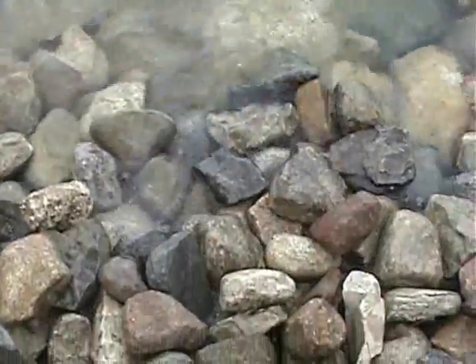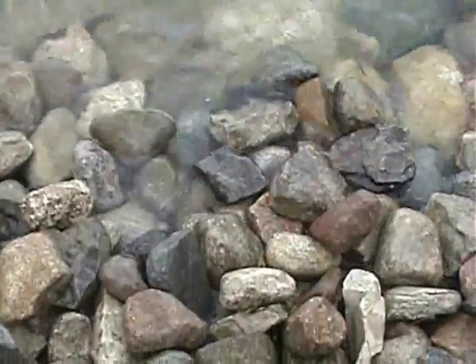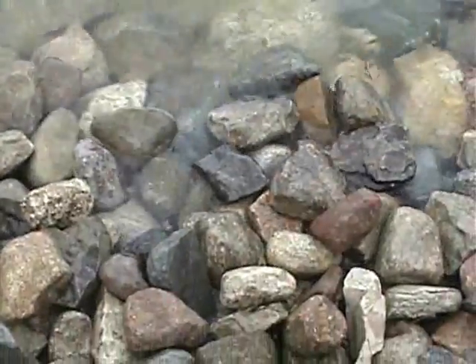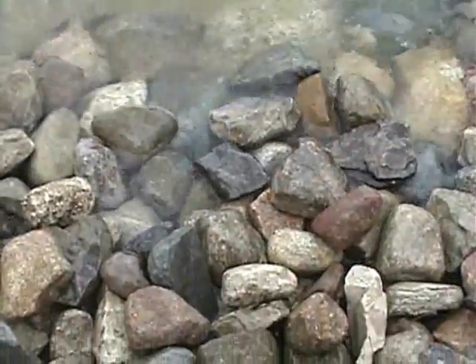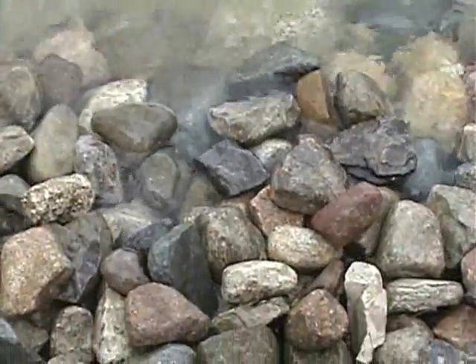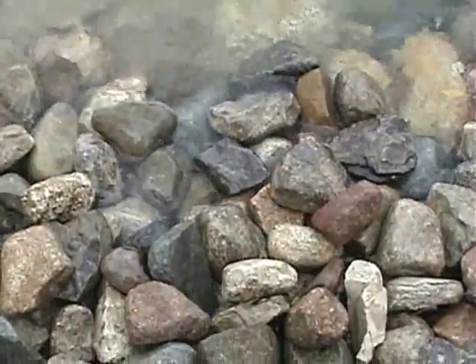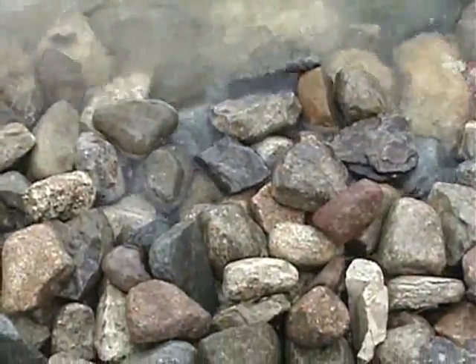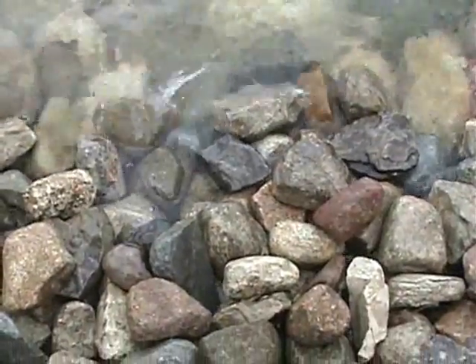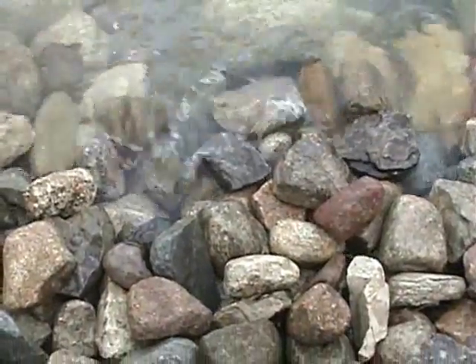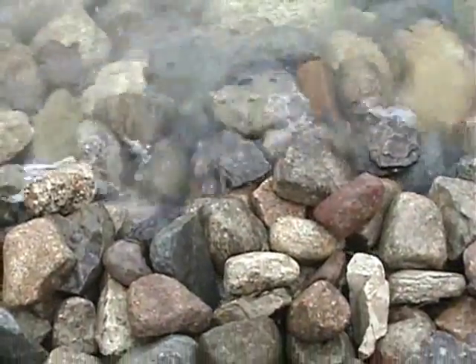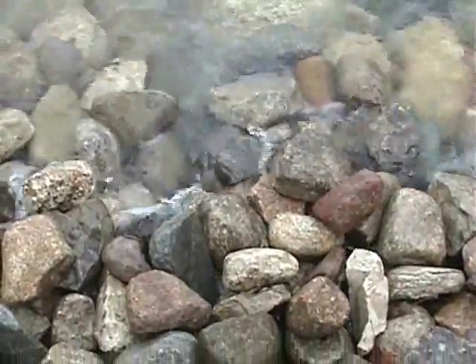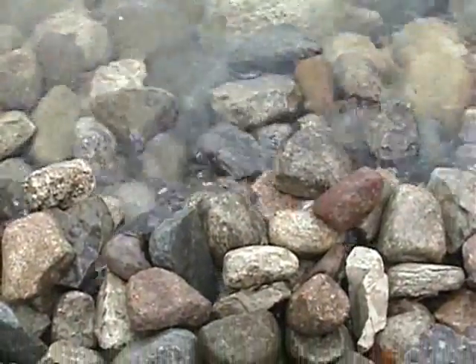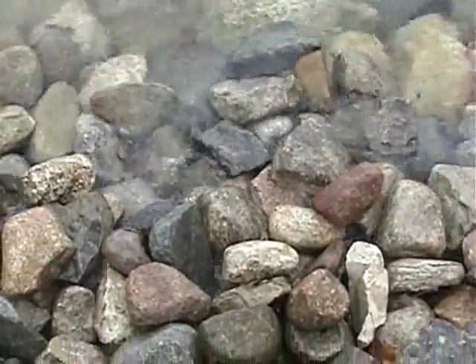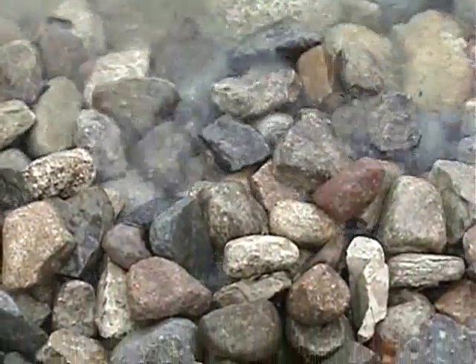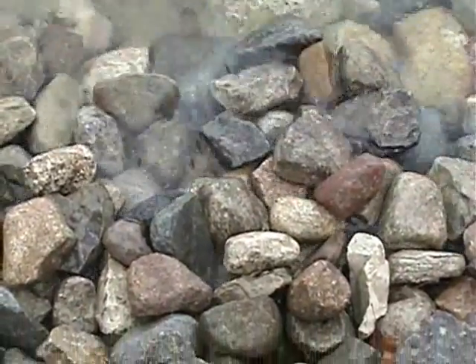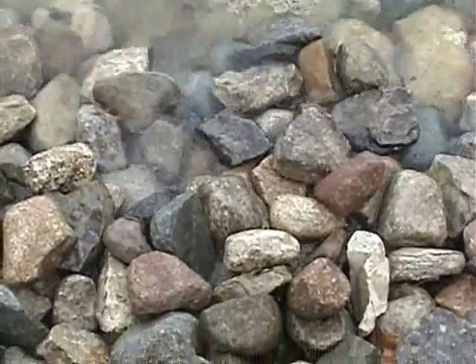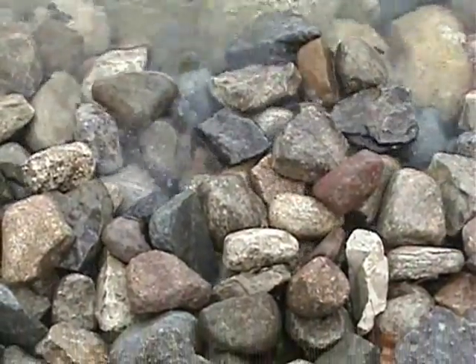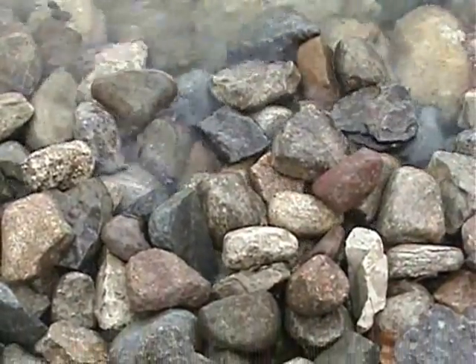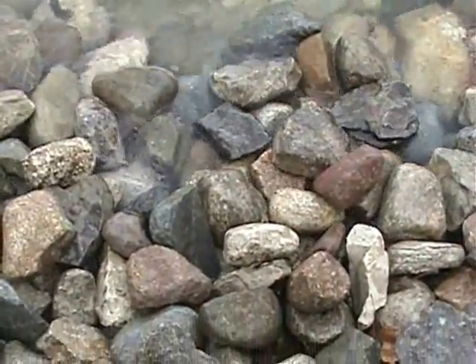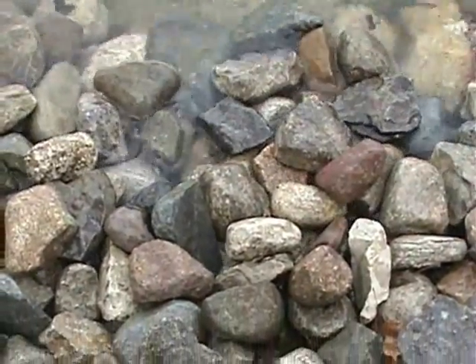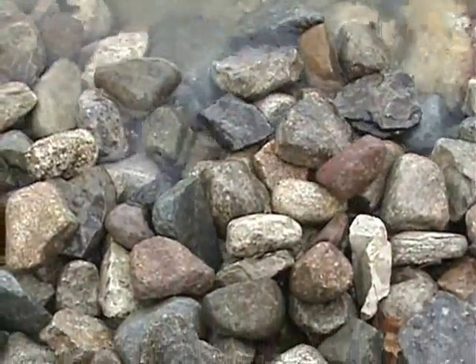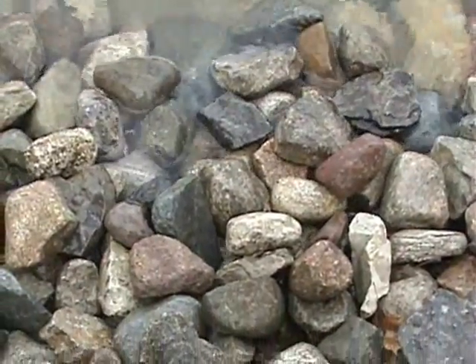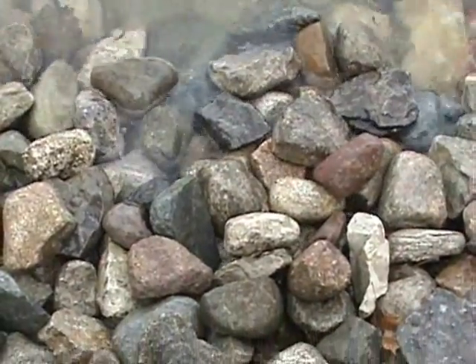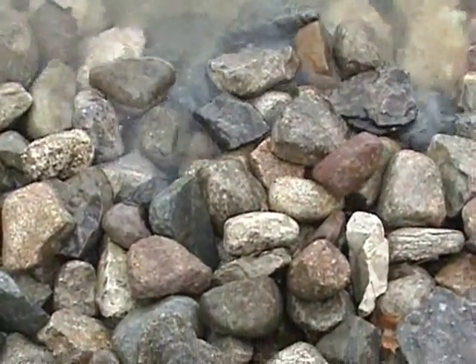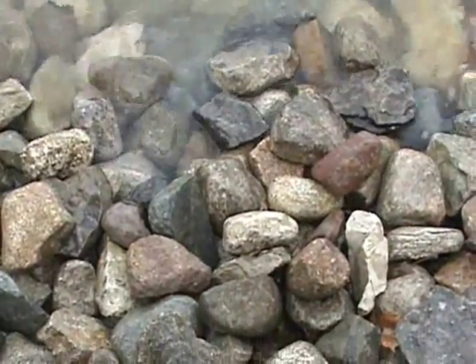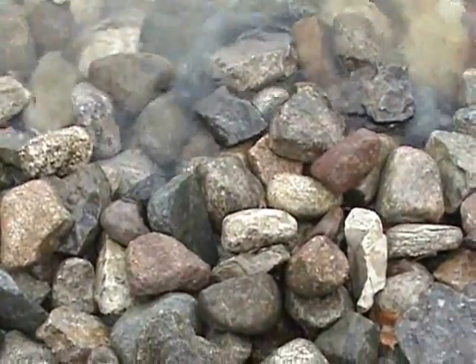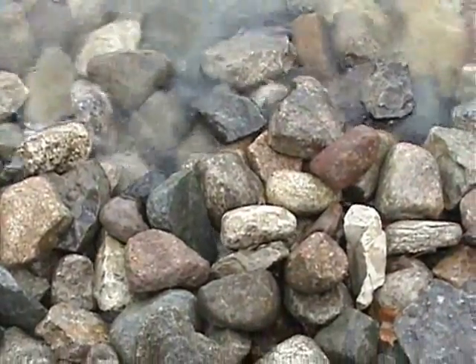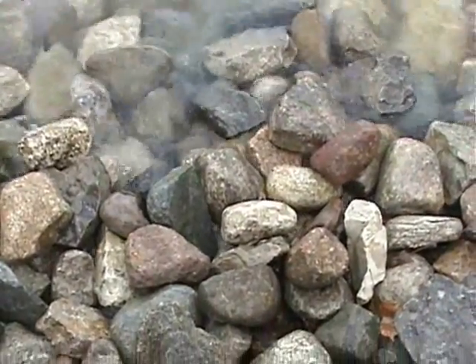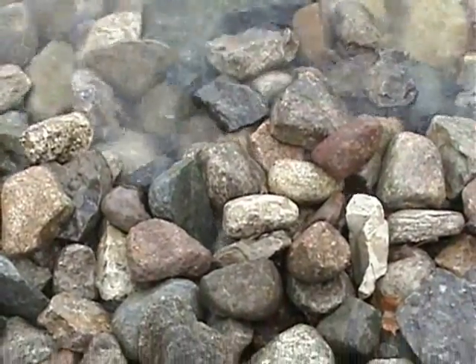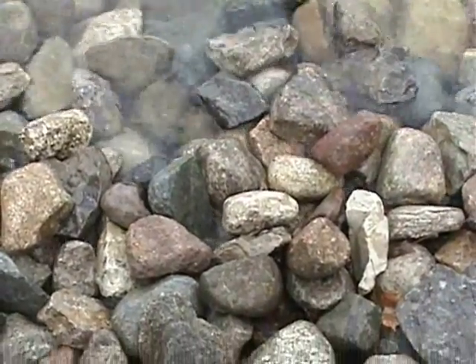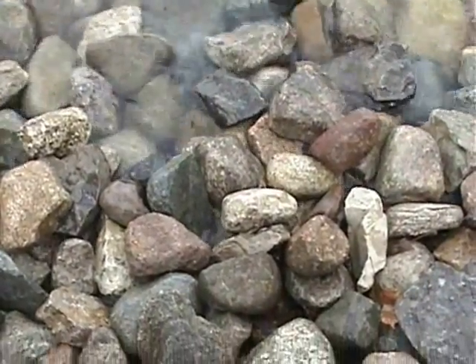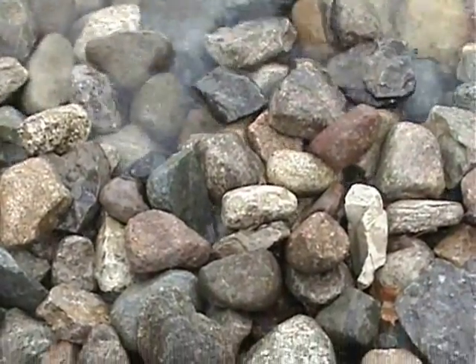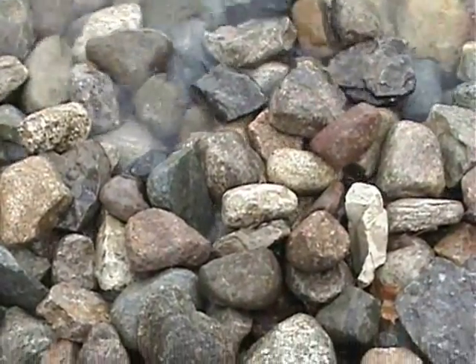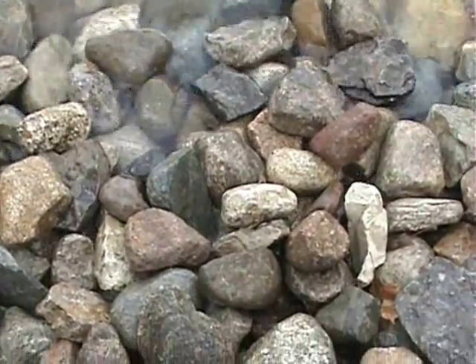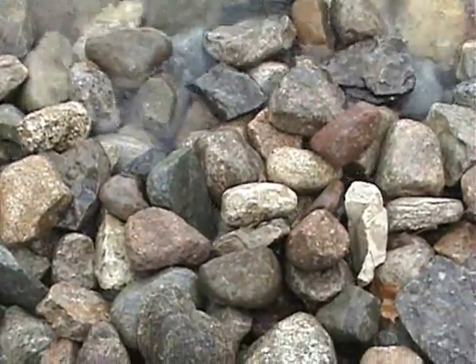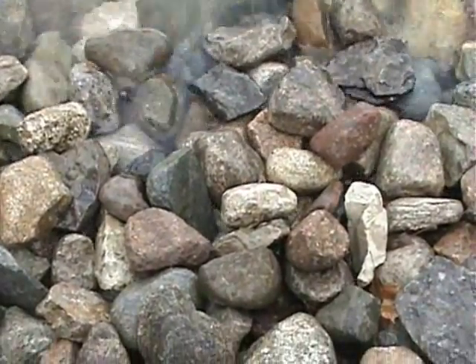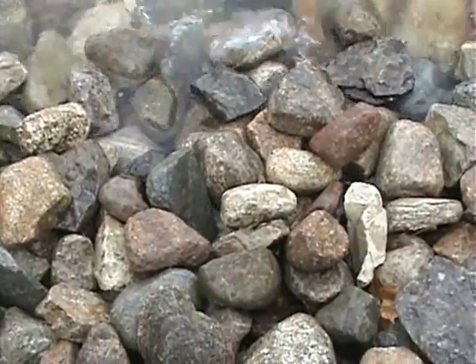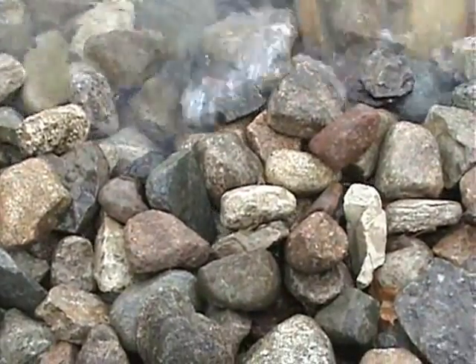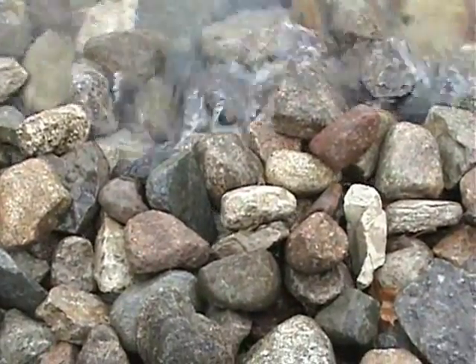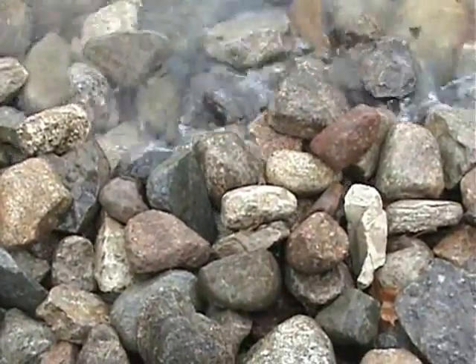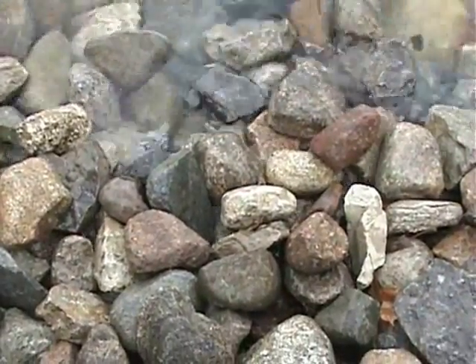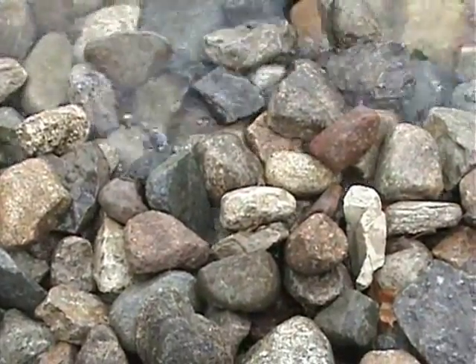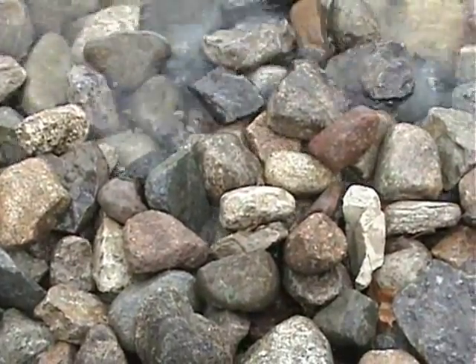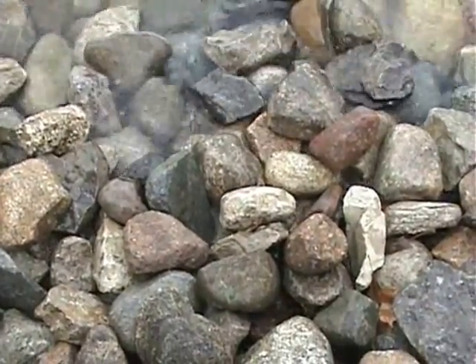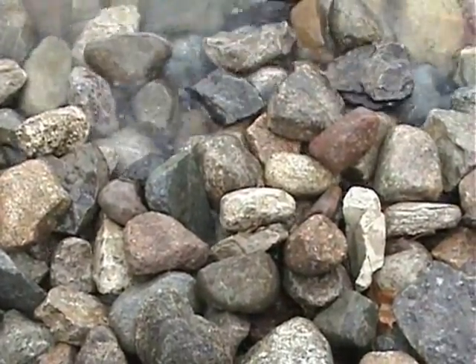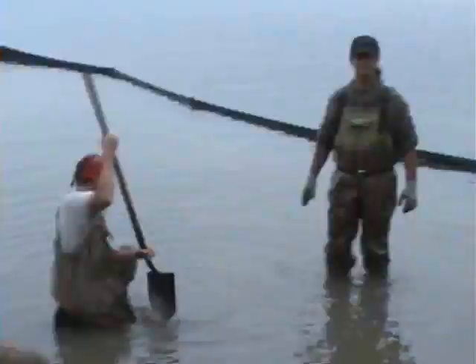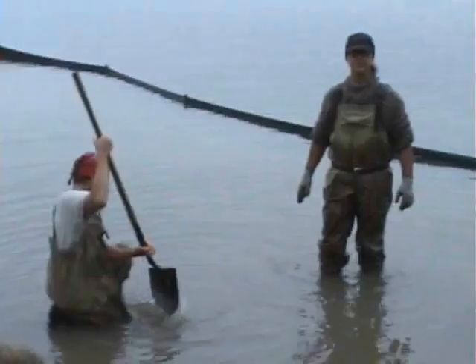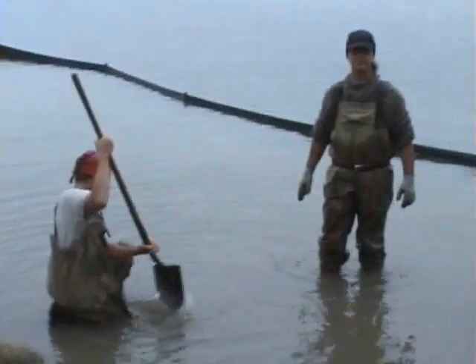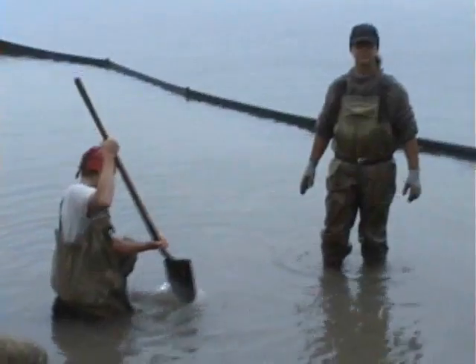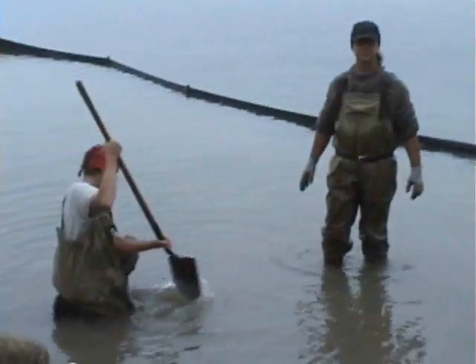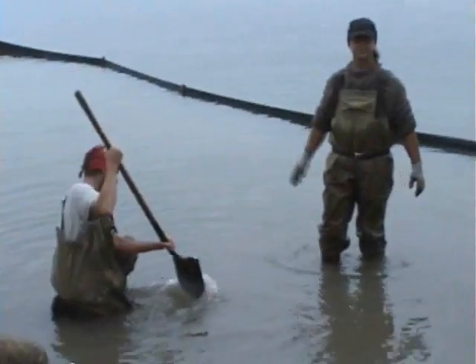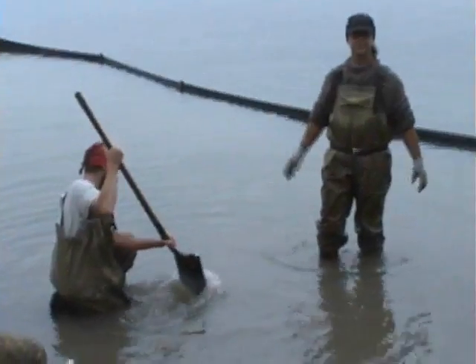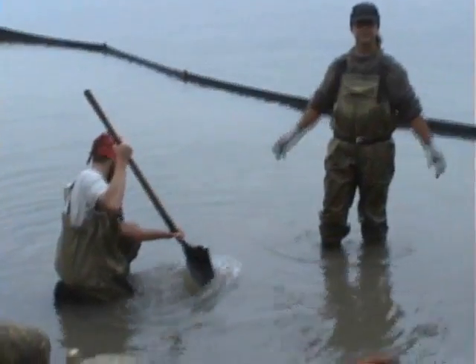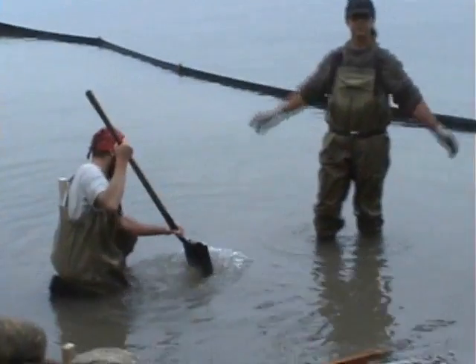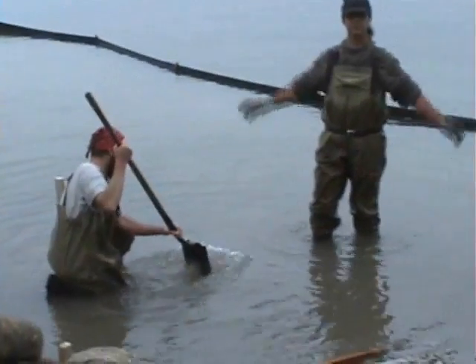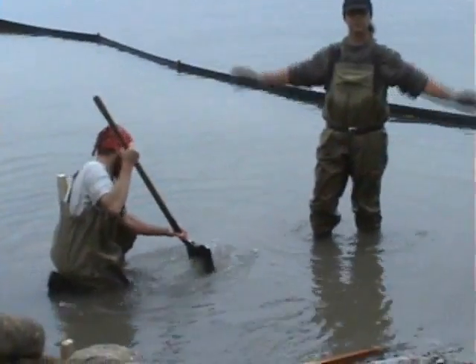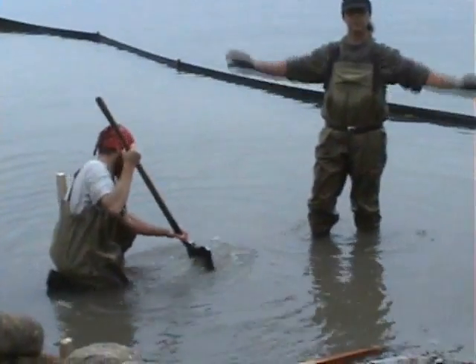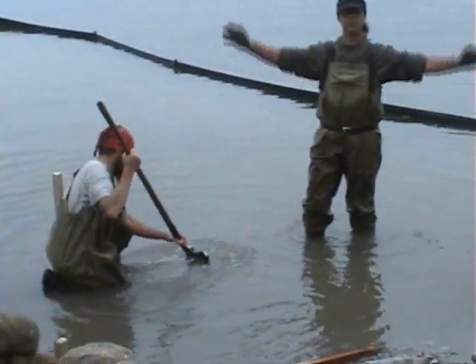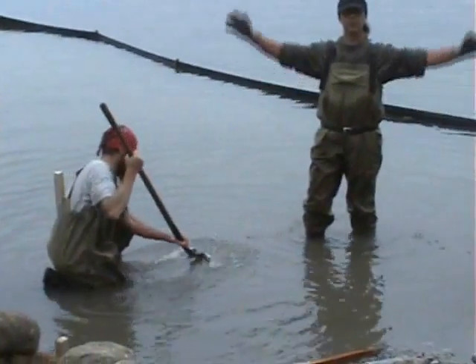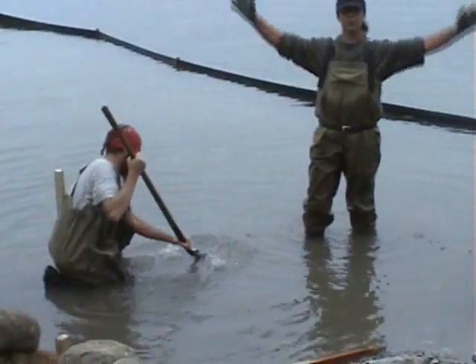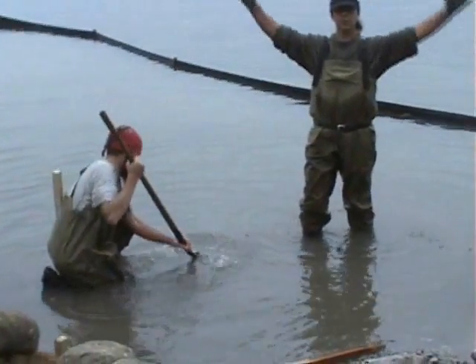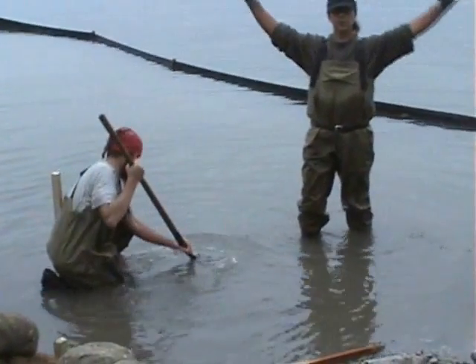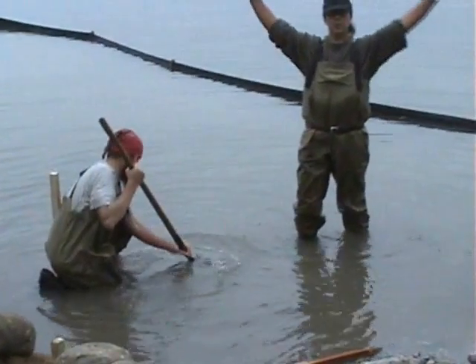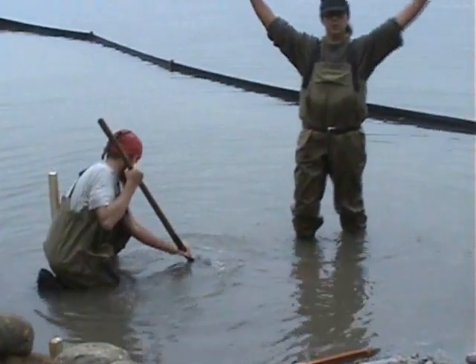Thanks for watching and remember to love your lake and restore your shore, because what's good for the lake is good for you.